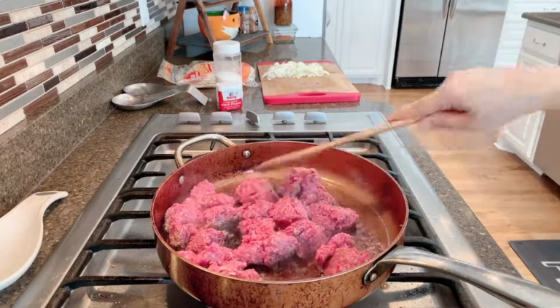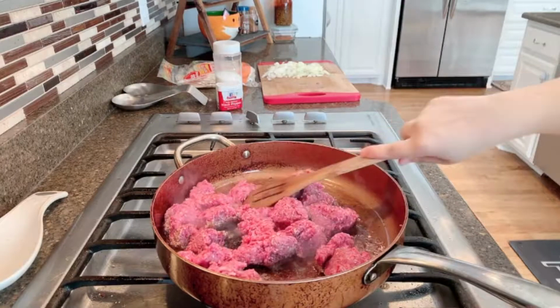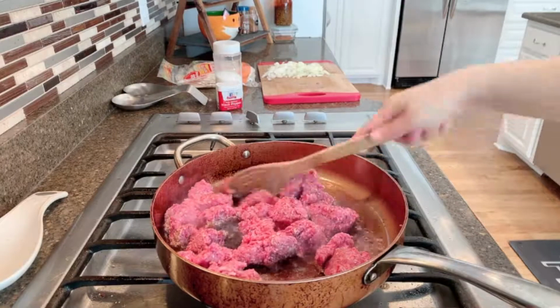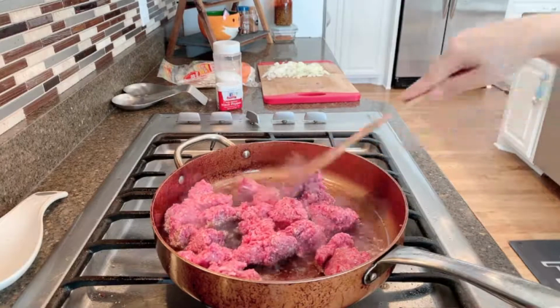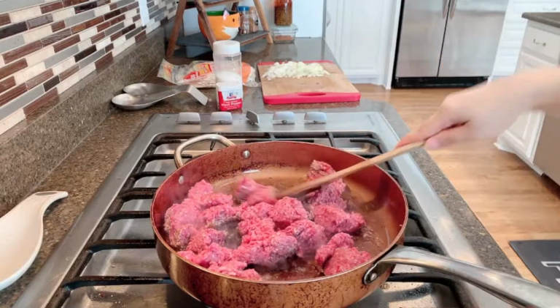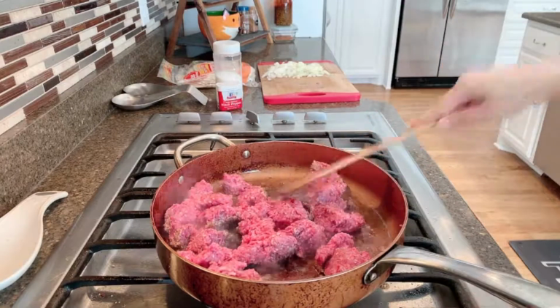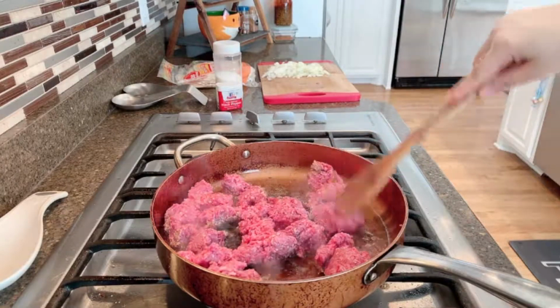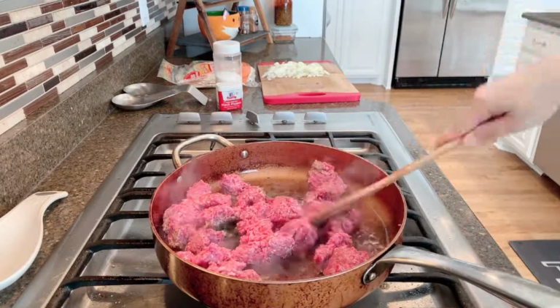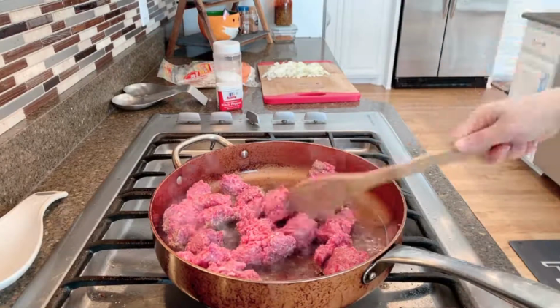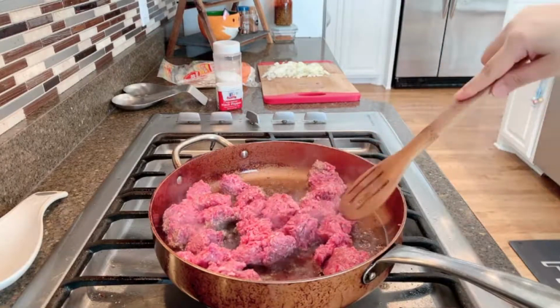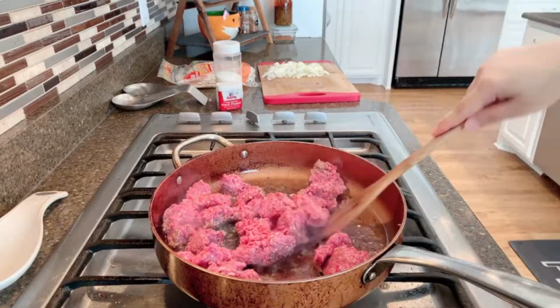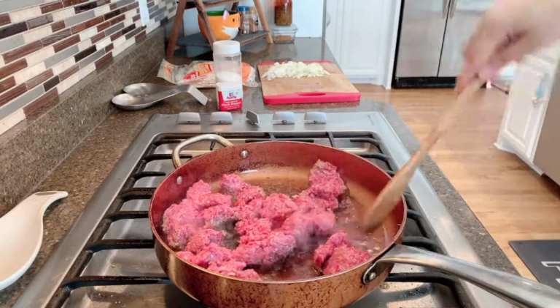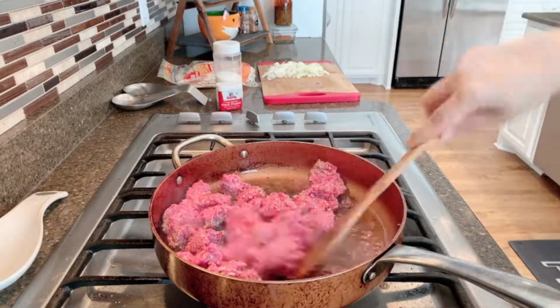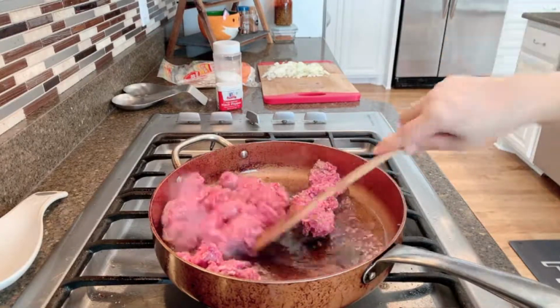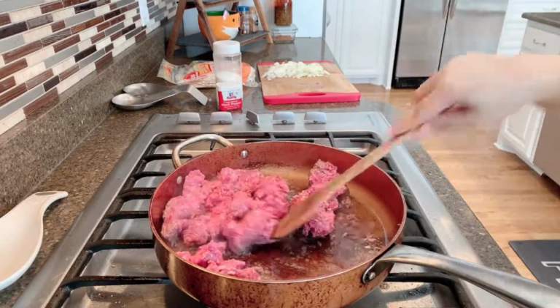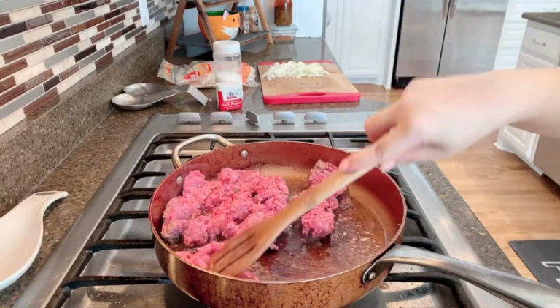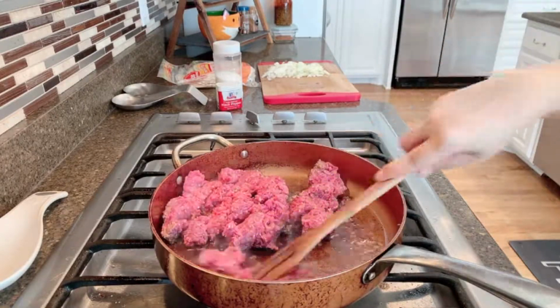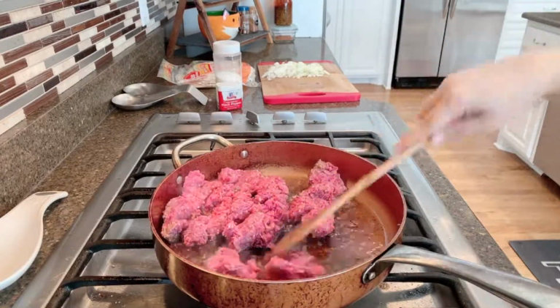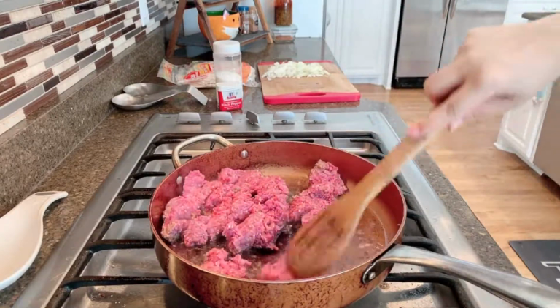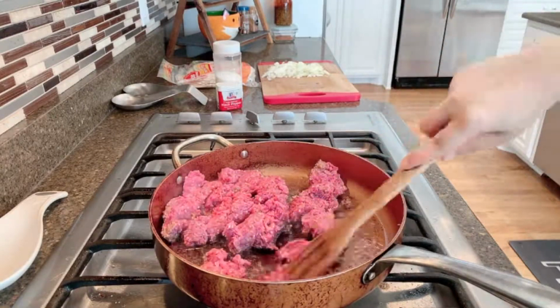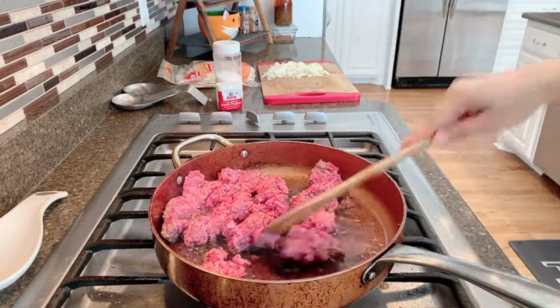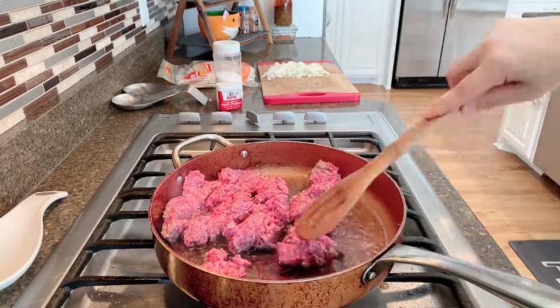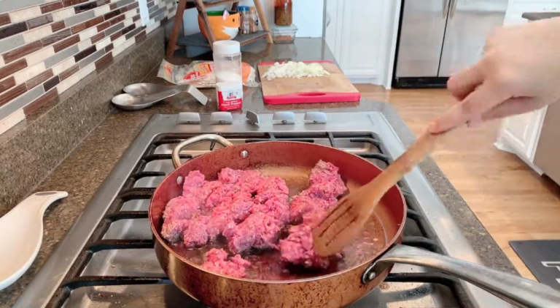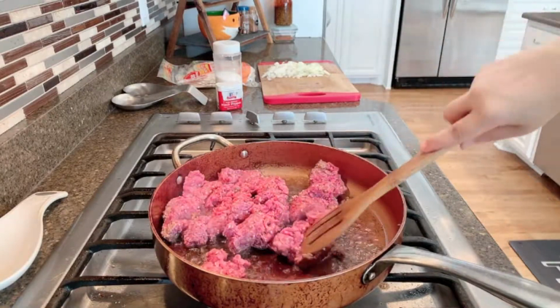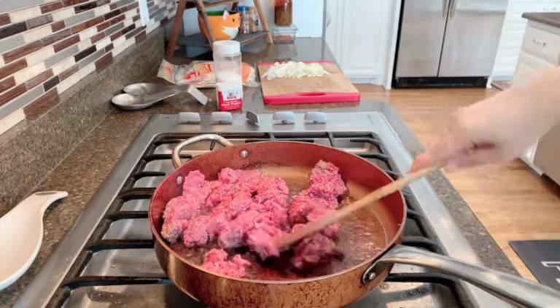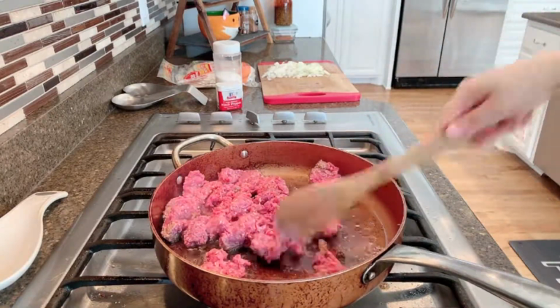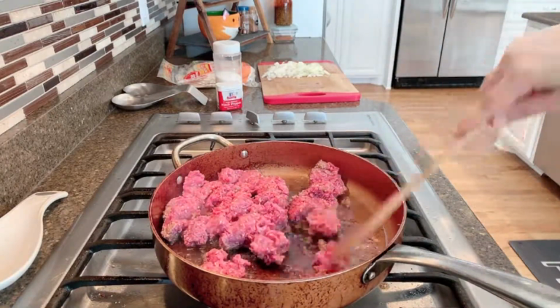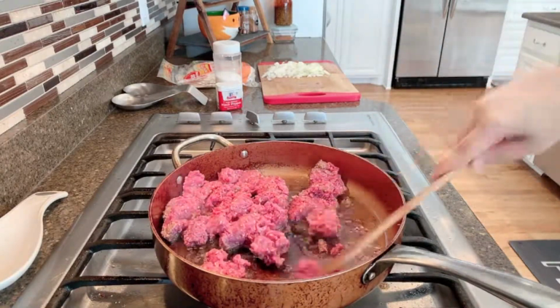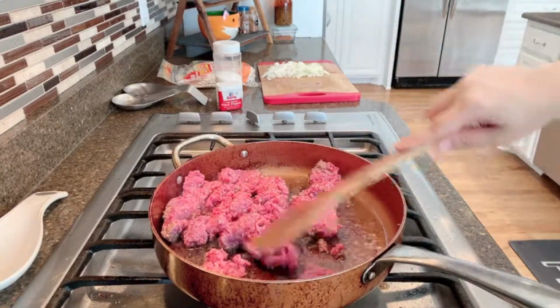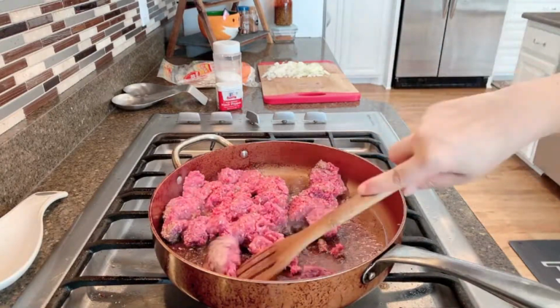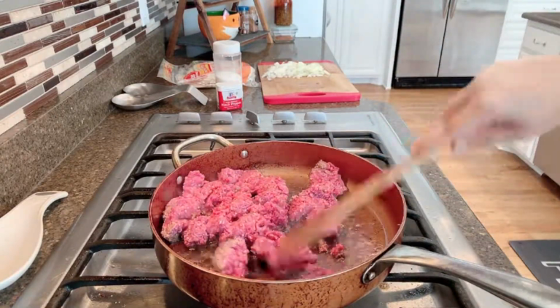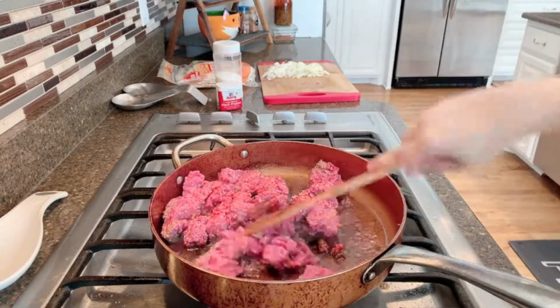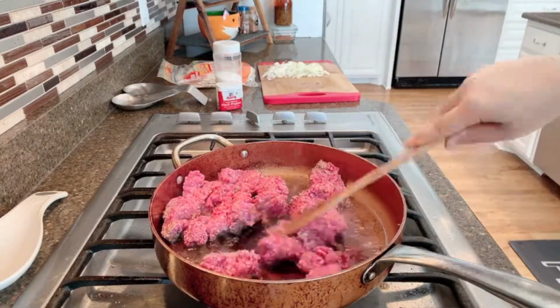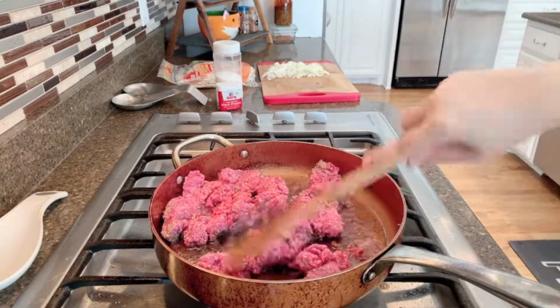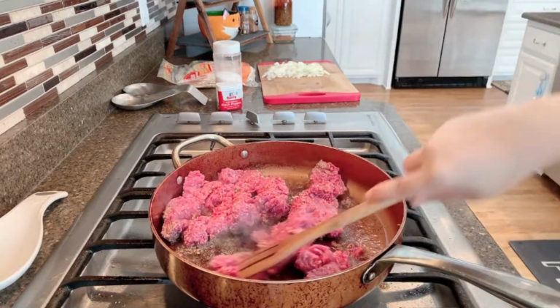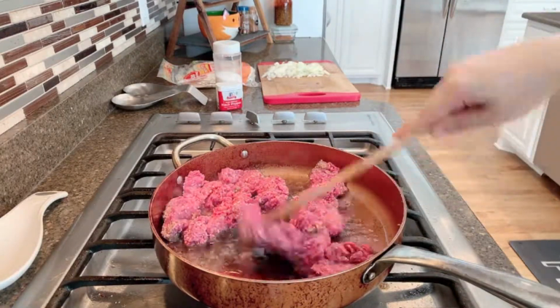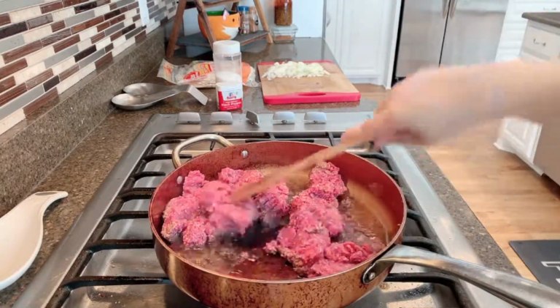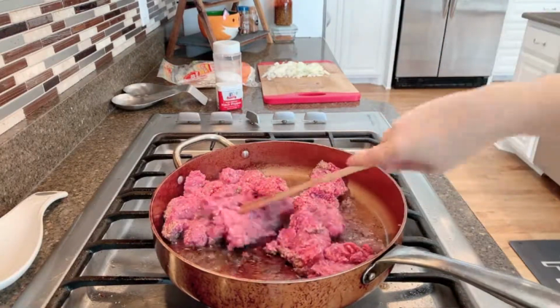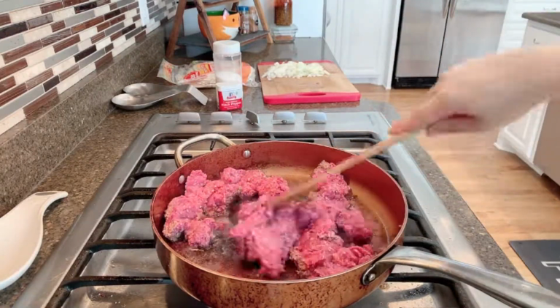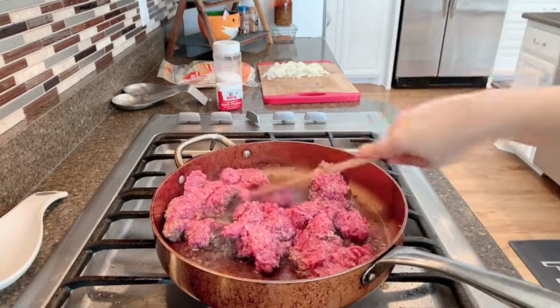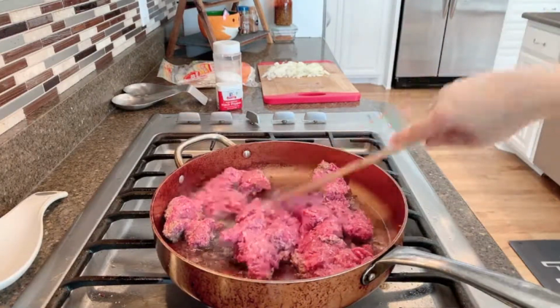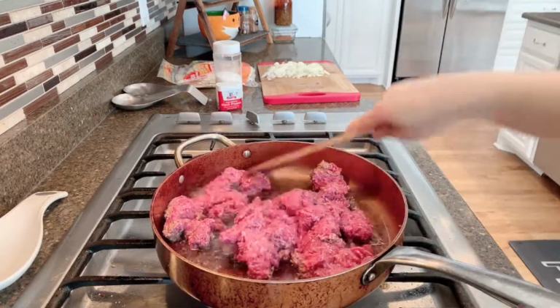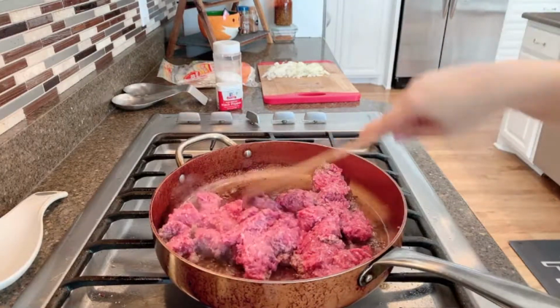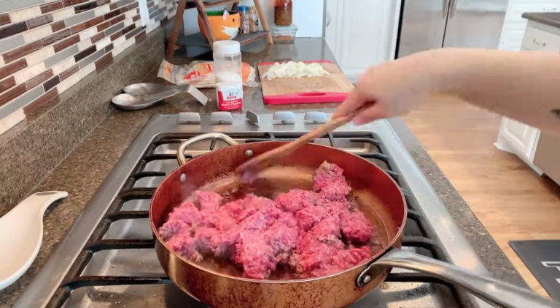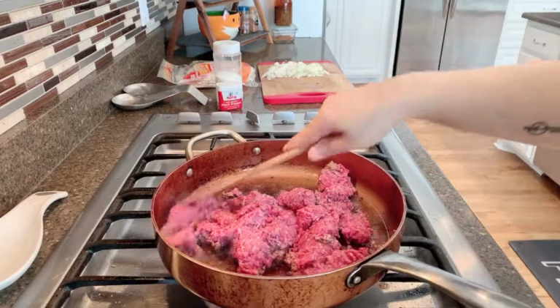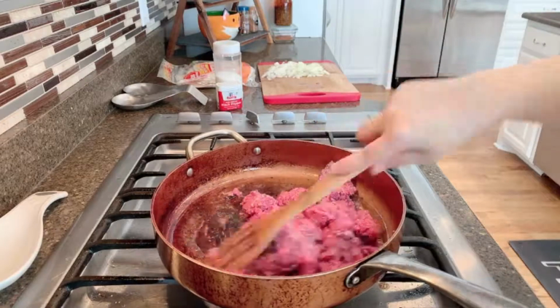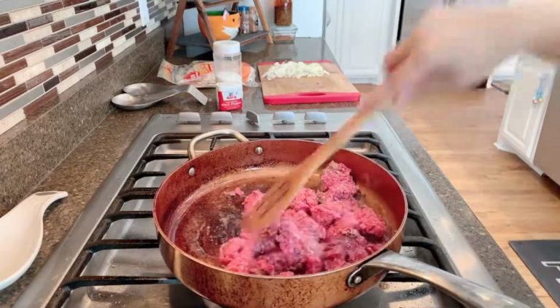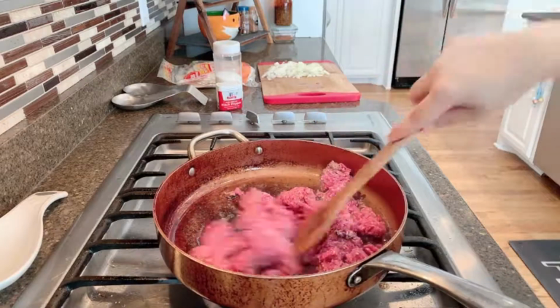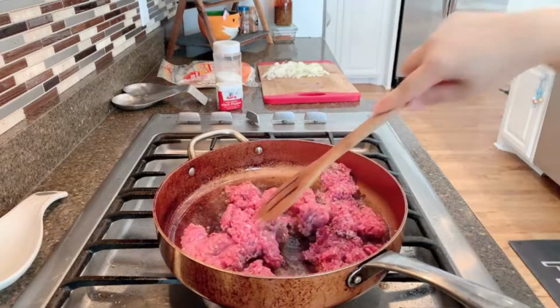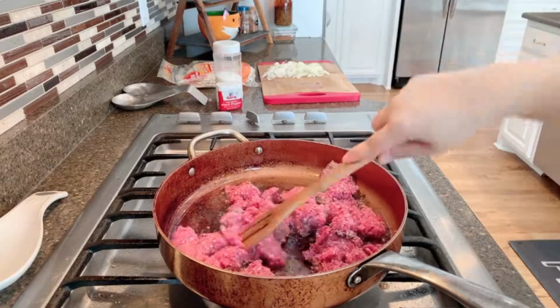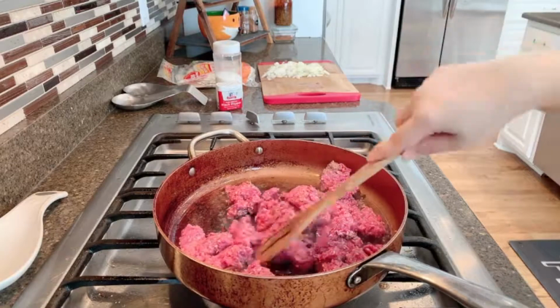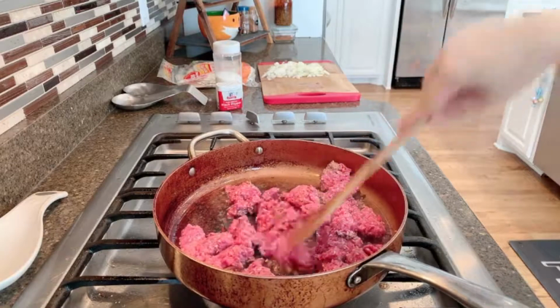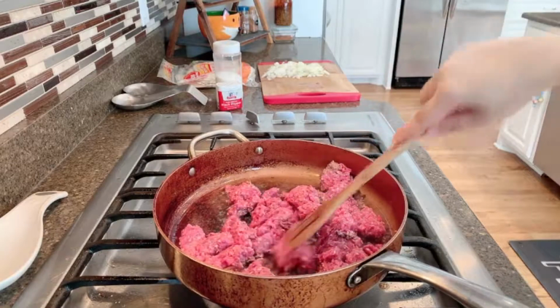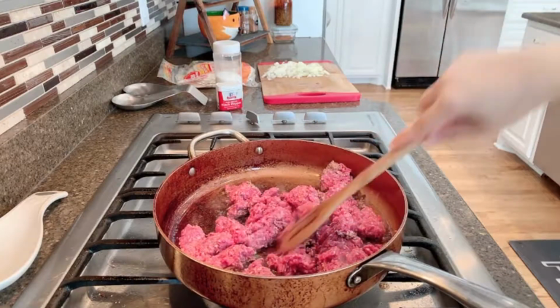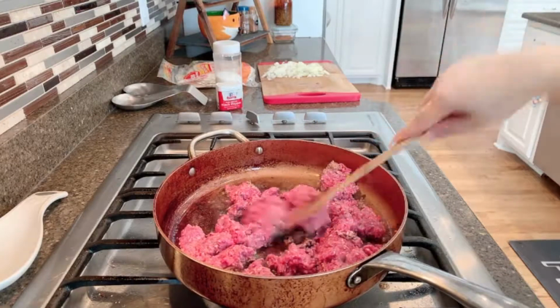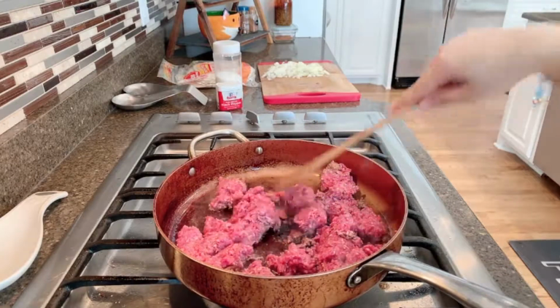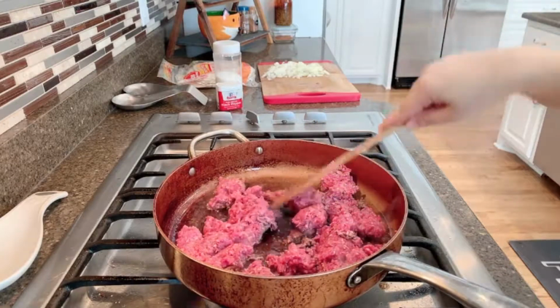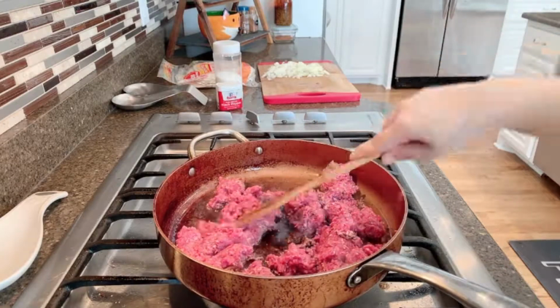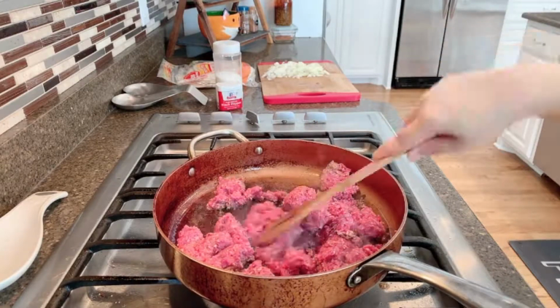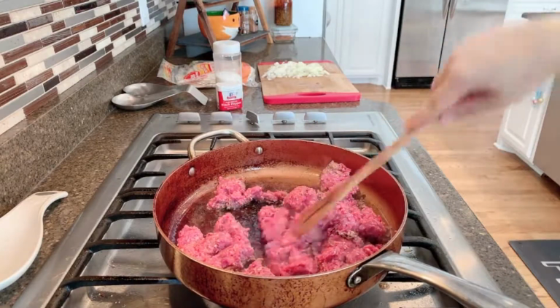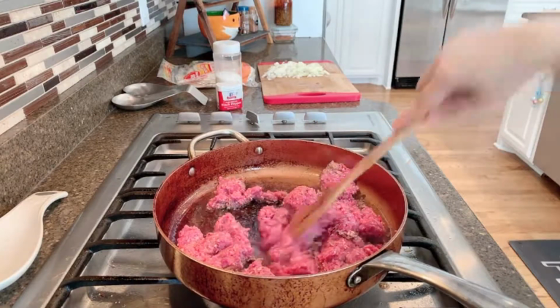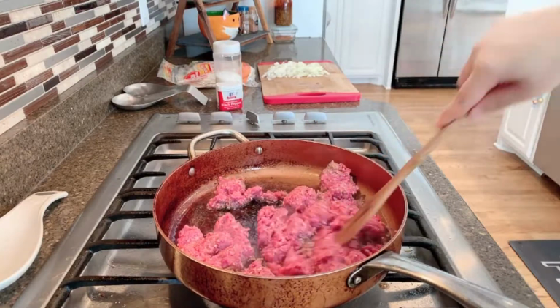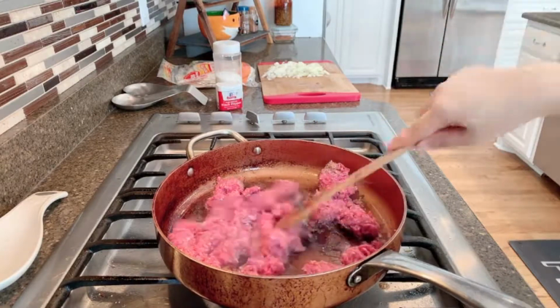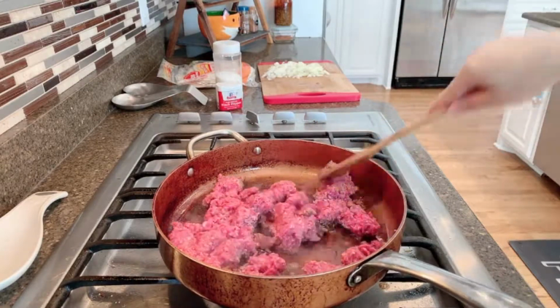The oil is really hot so you've got to be careful — as you guys can see, it is popping everywhere.